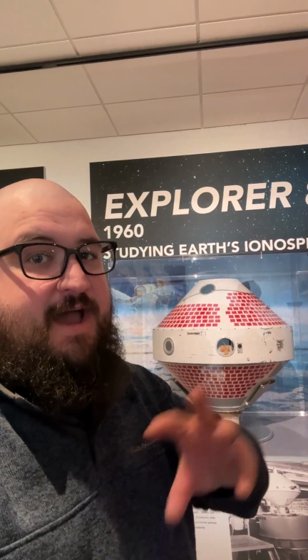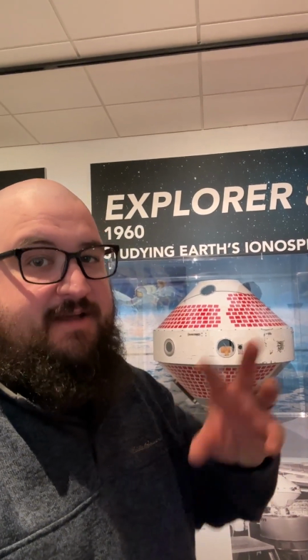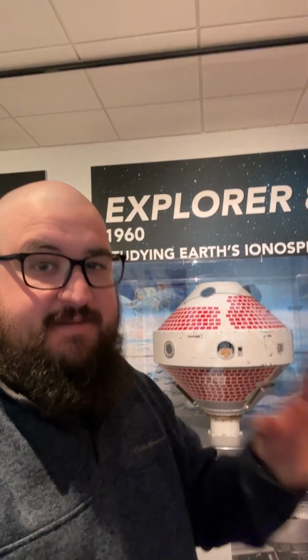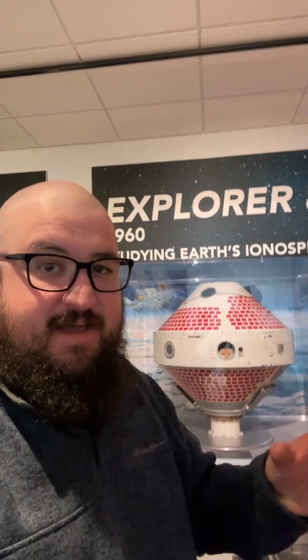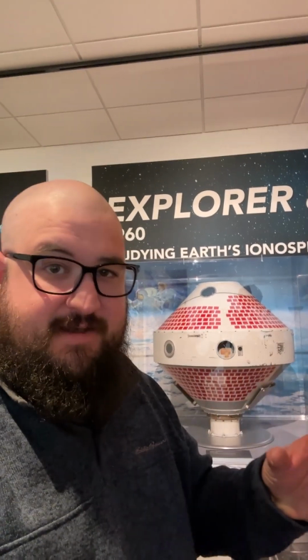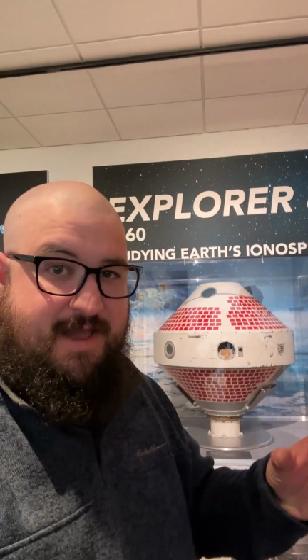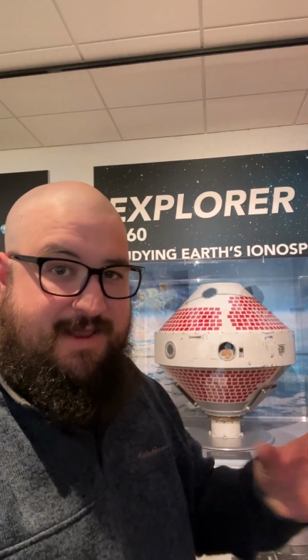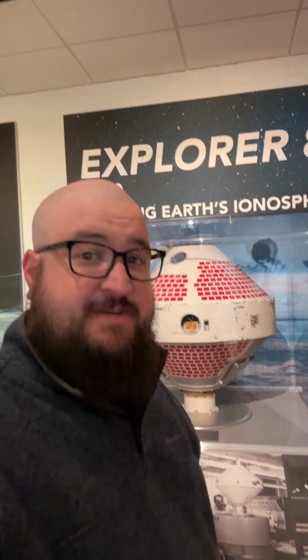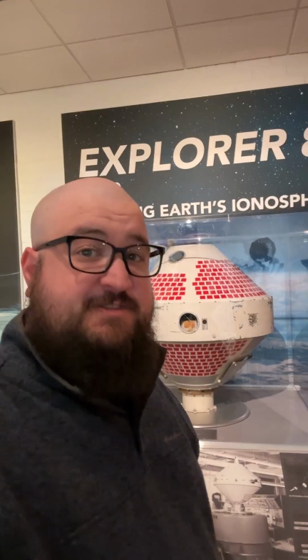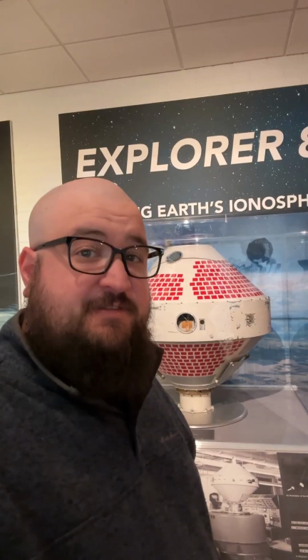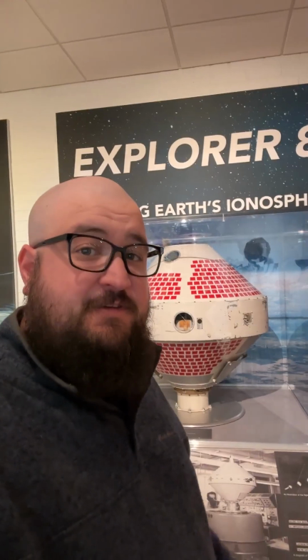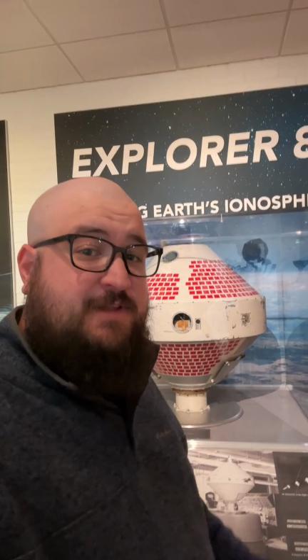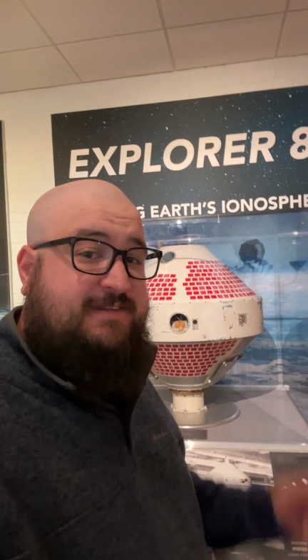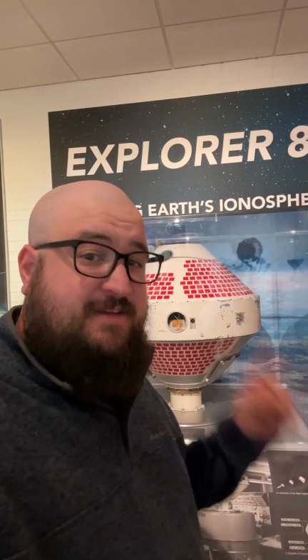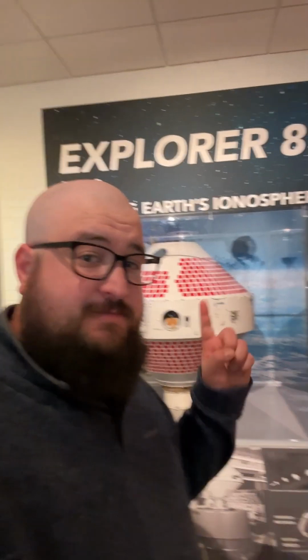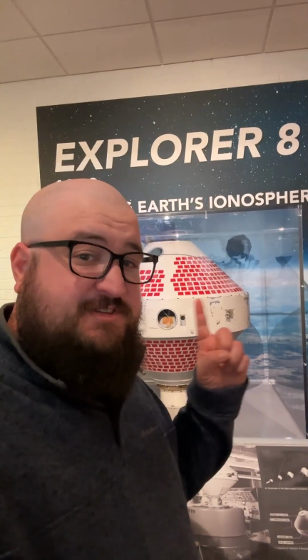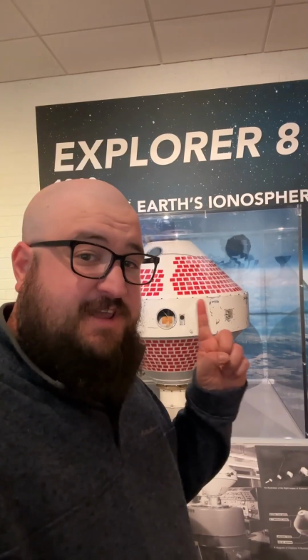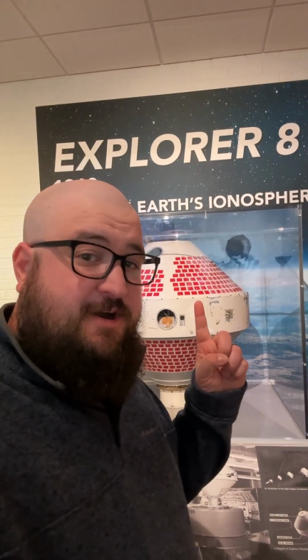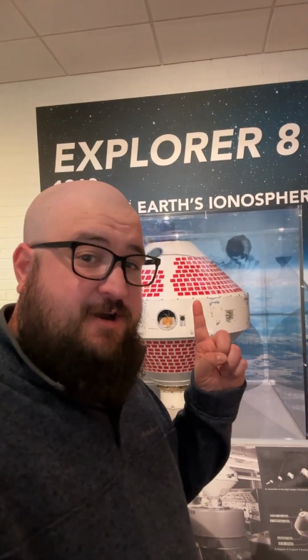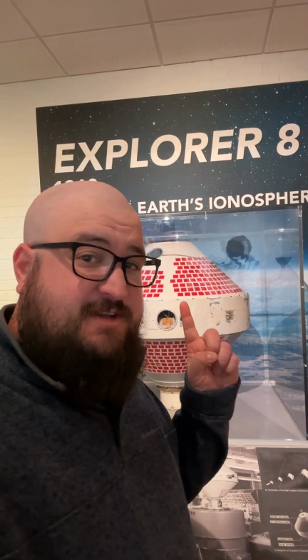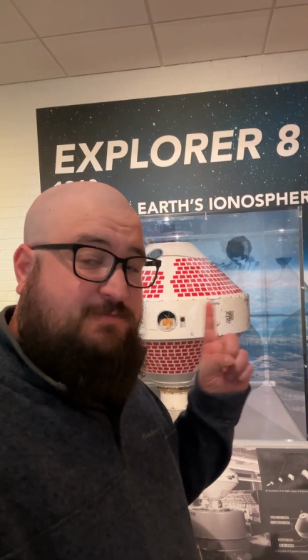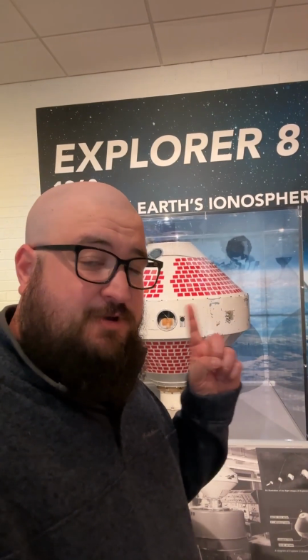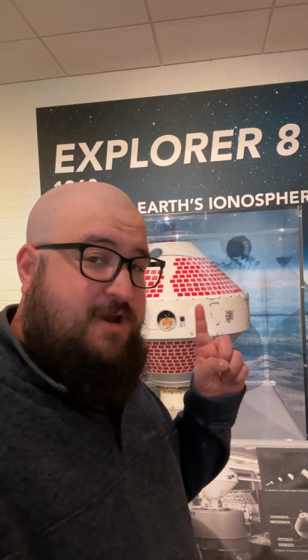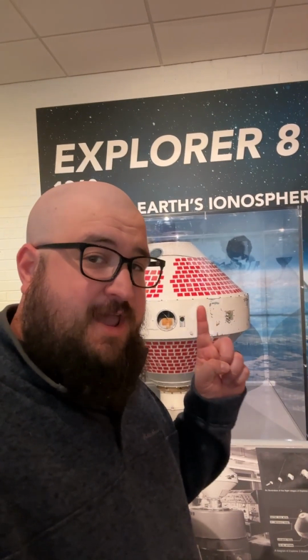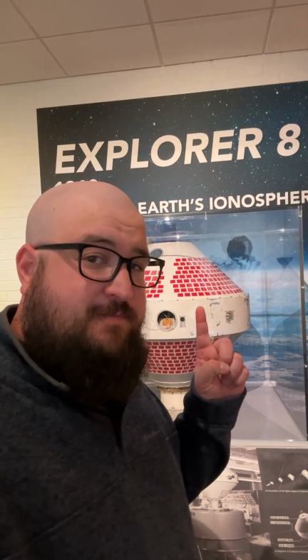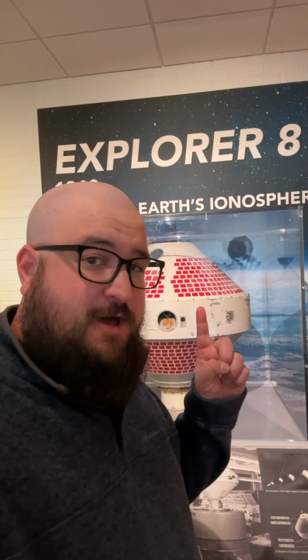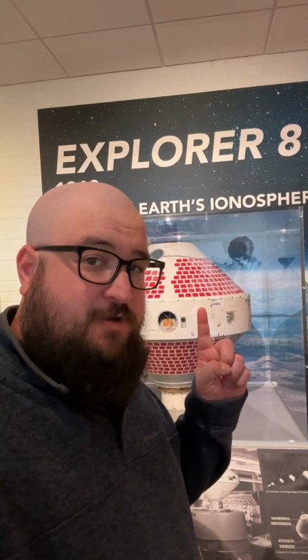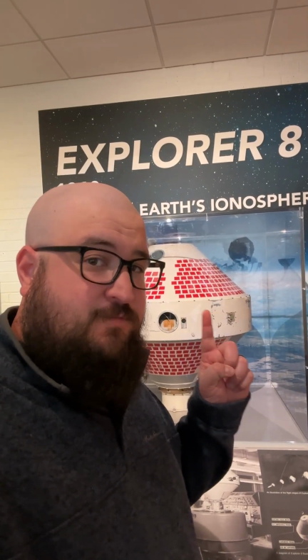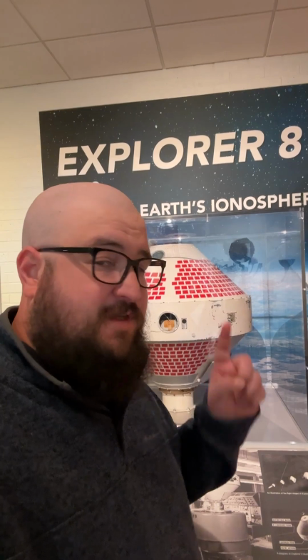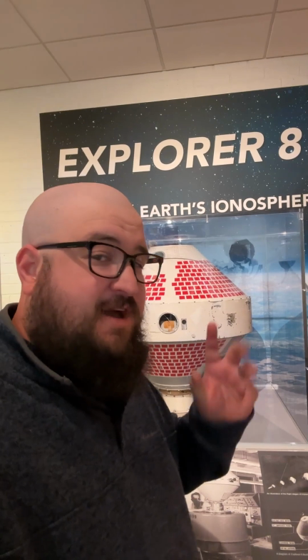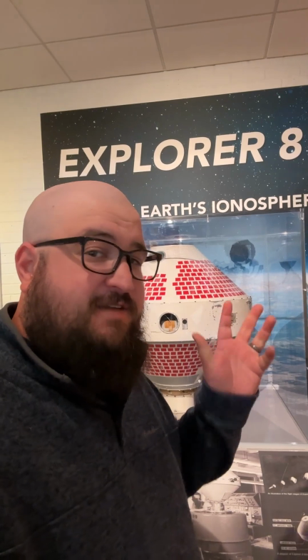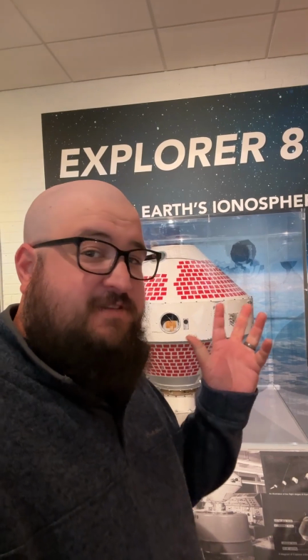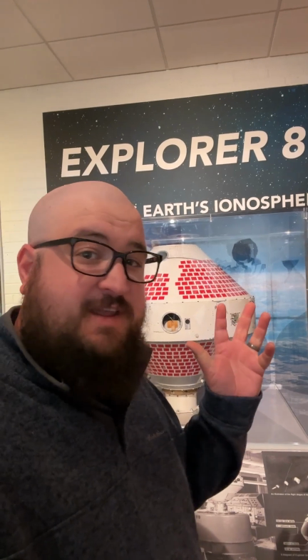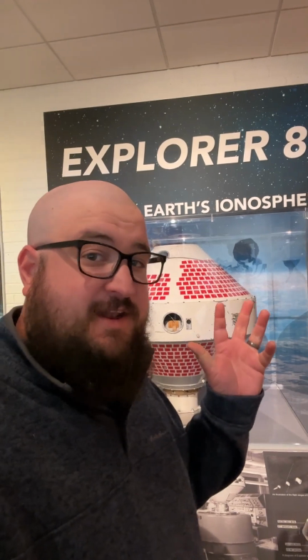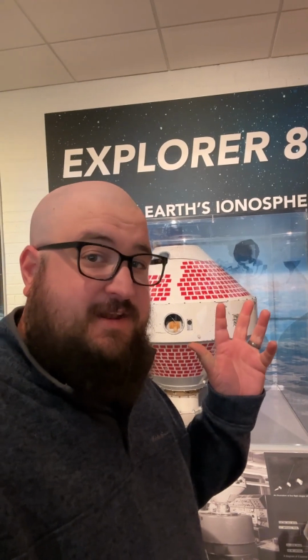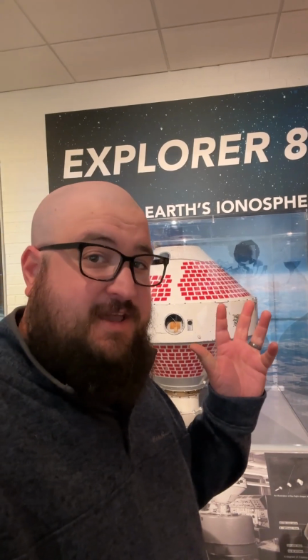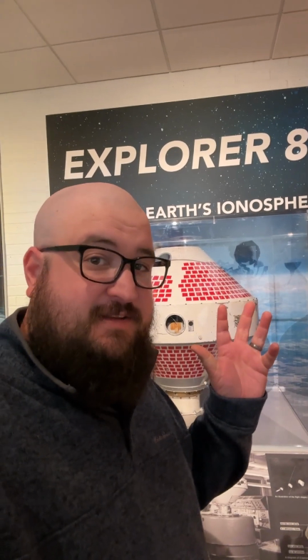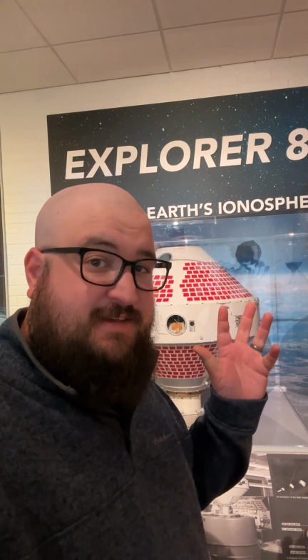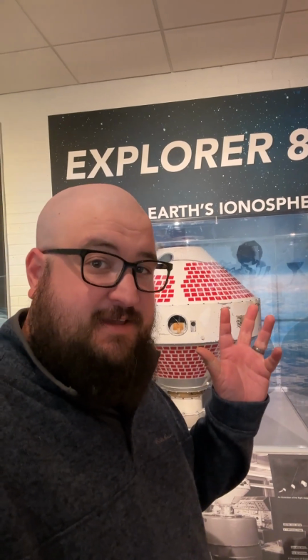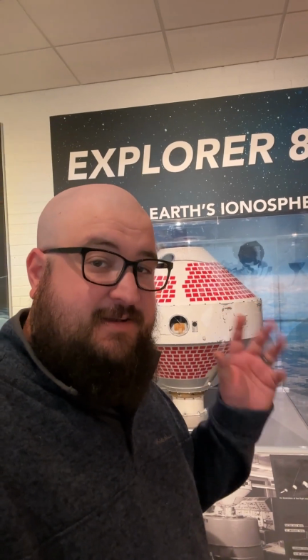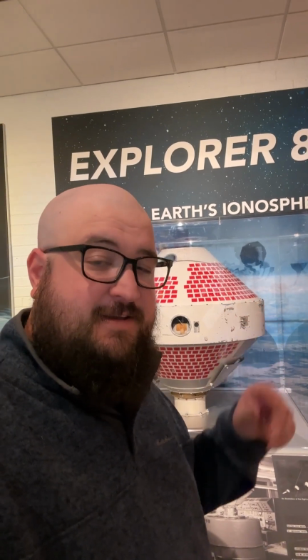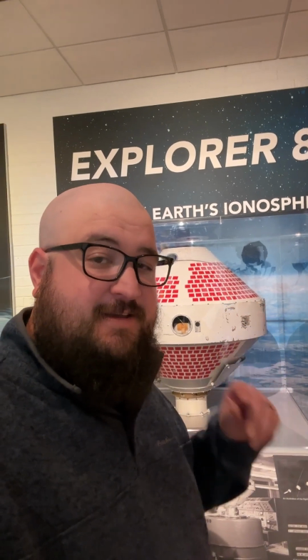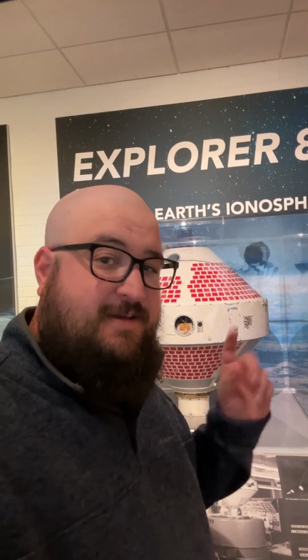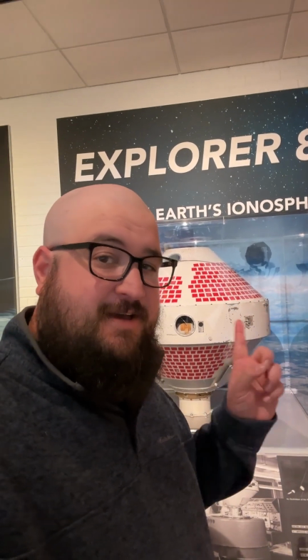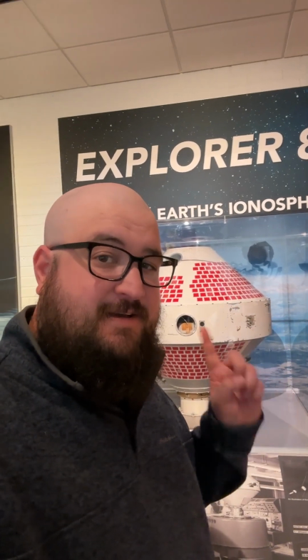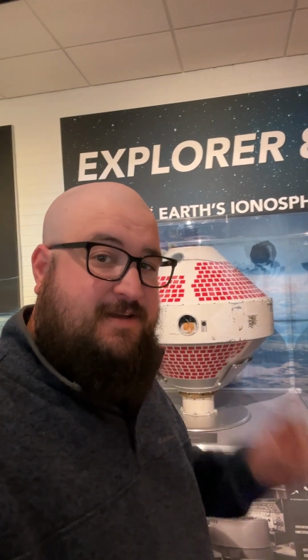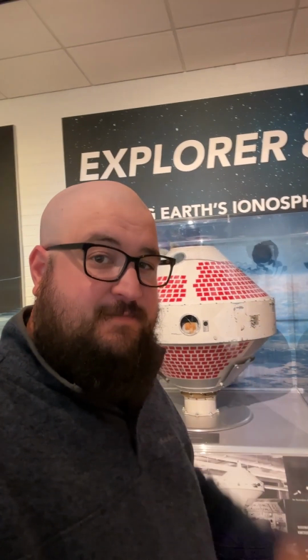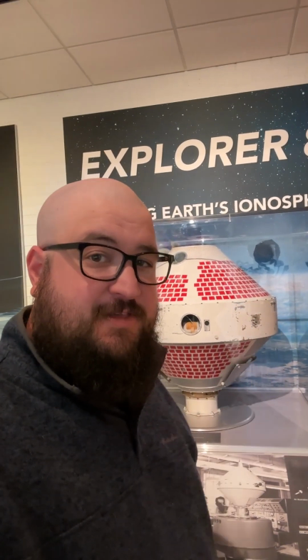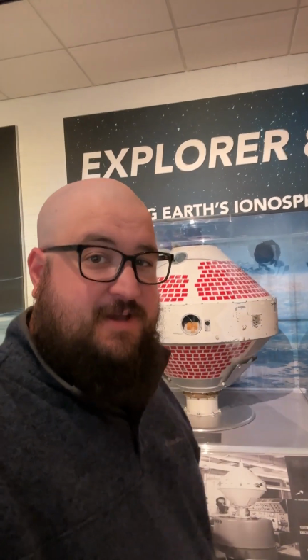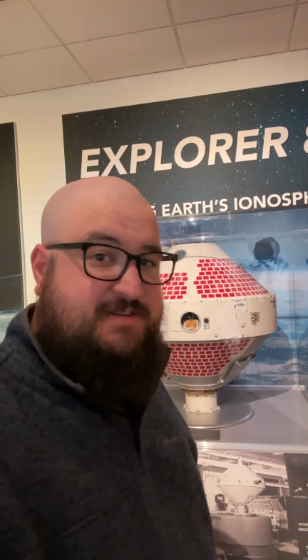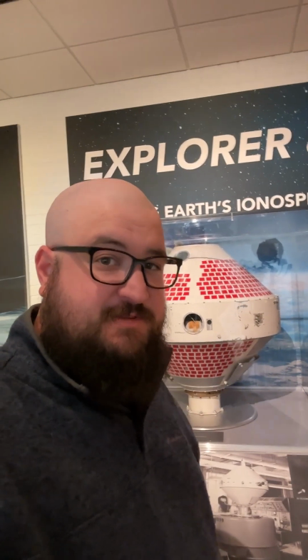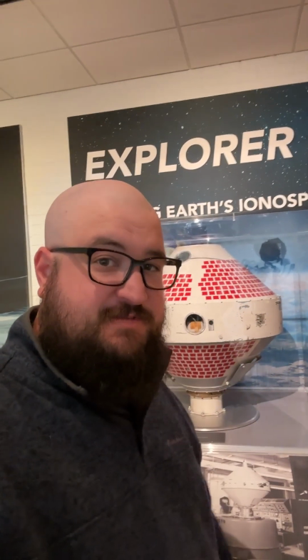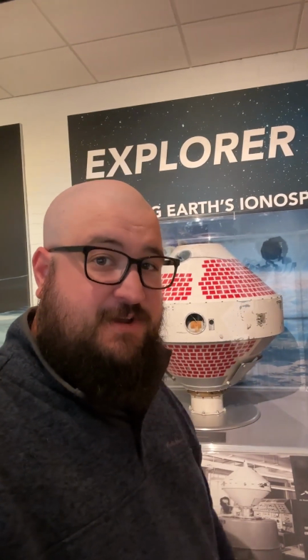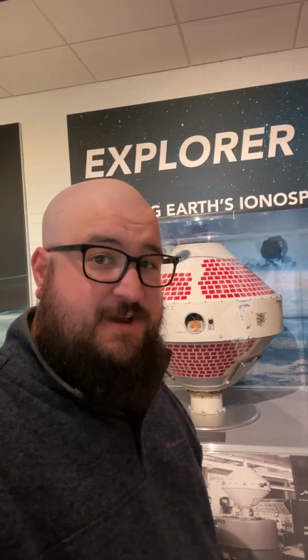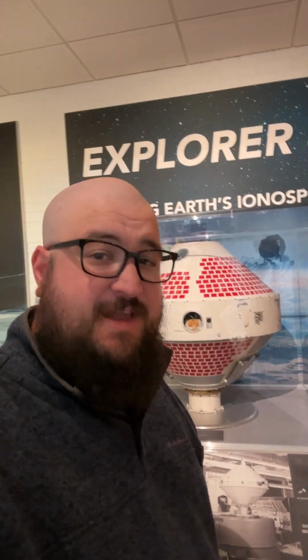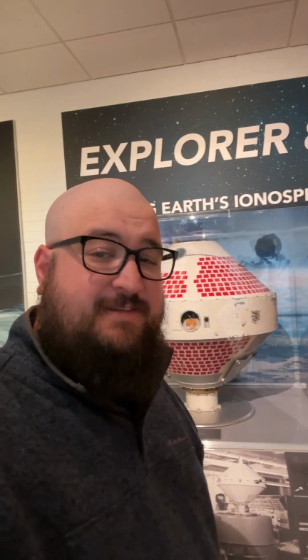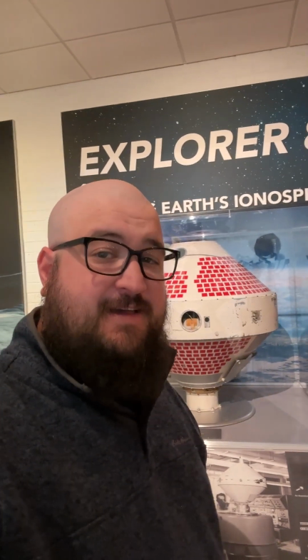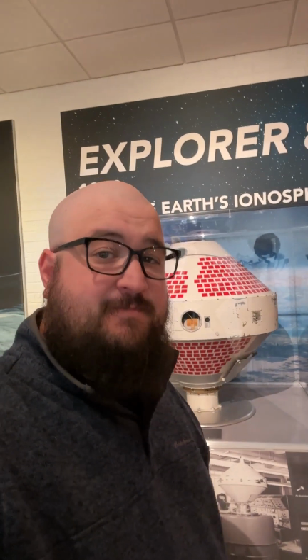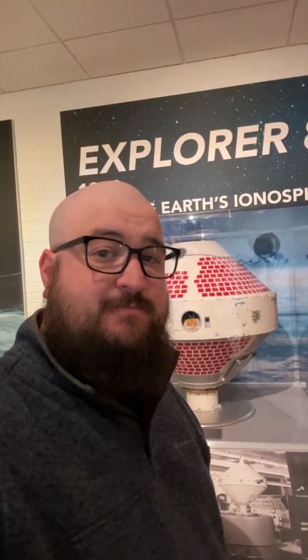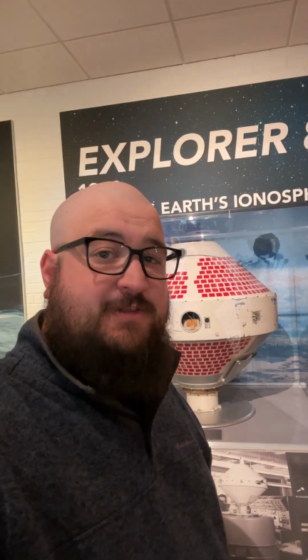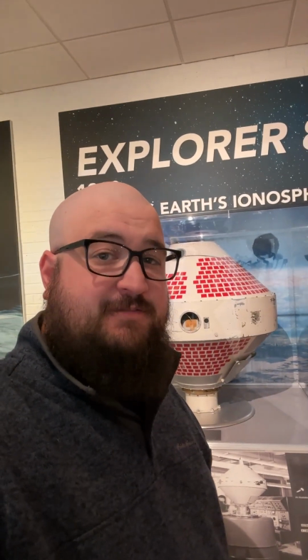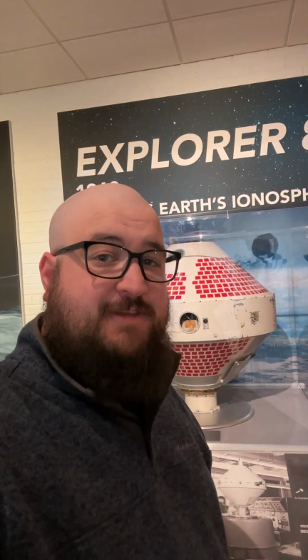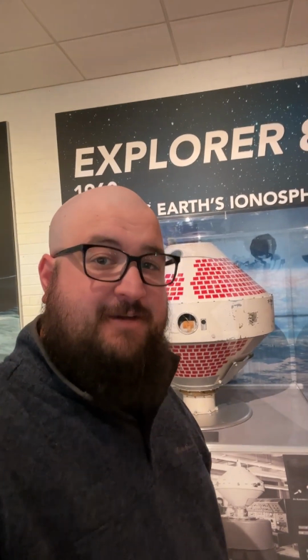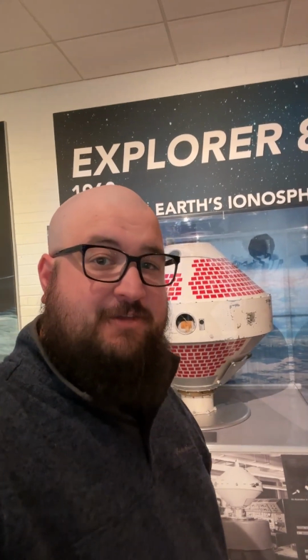So if you'd like to come see our Explorer 8 model without even needing to get a ticket, come to the Cosmosphere anytime. We'd love to have you.